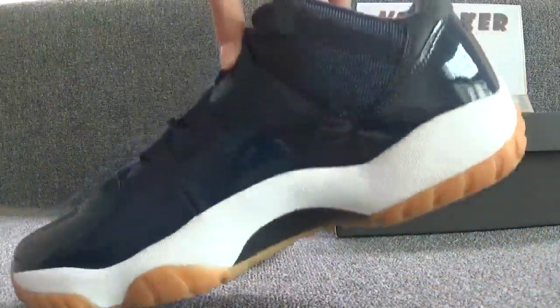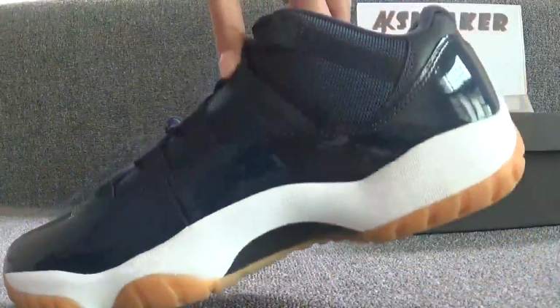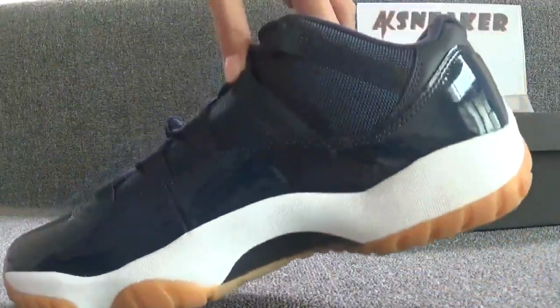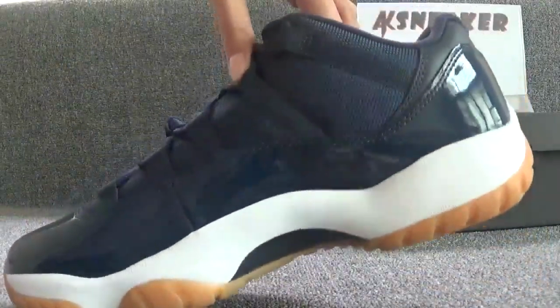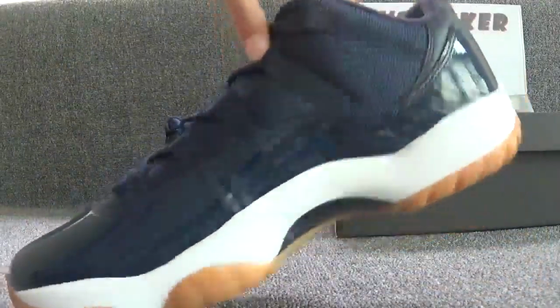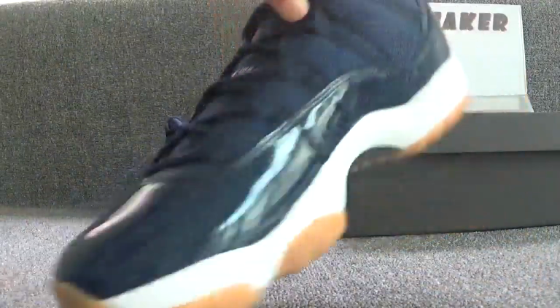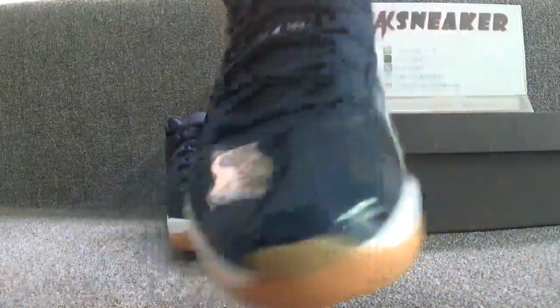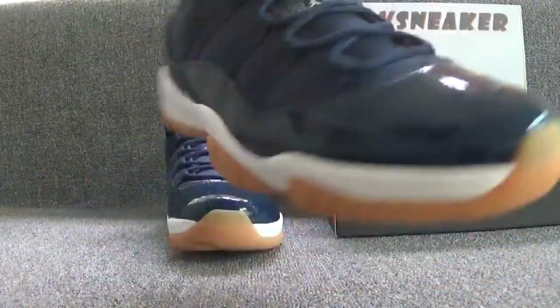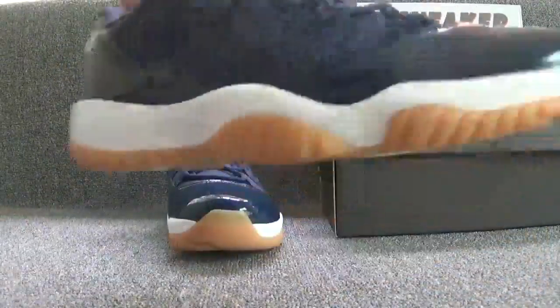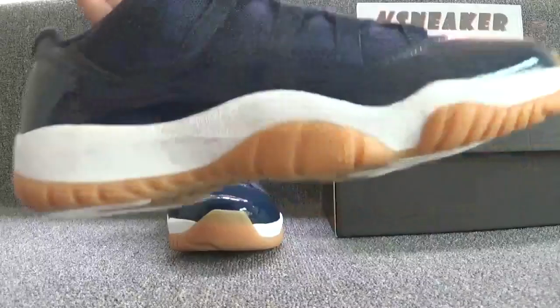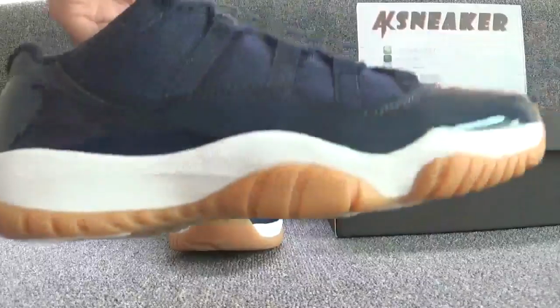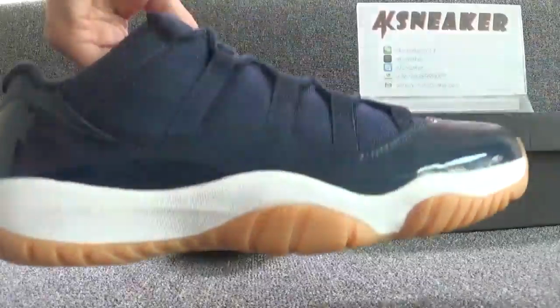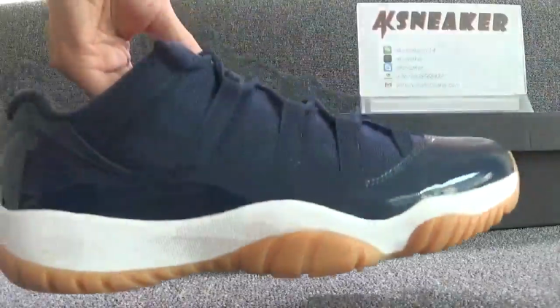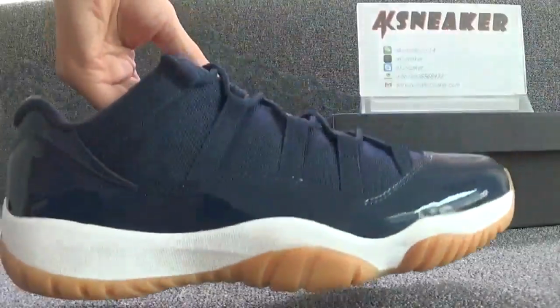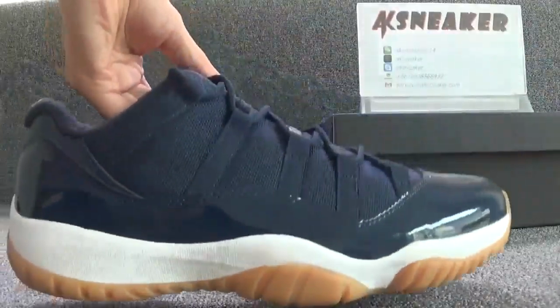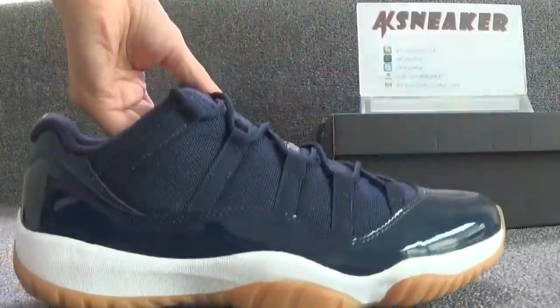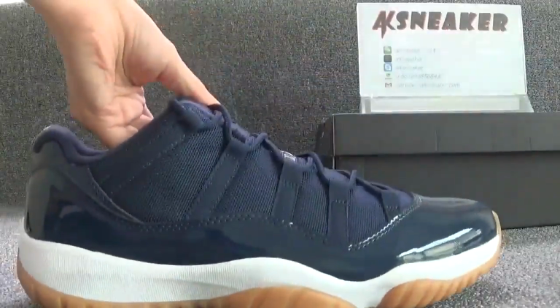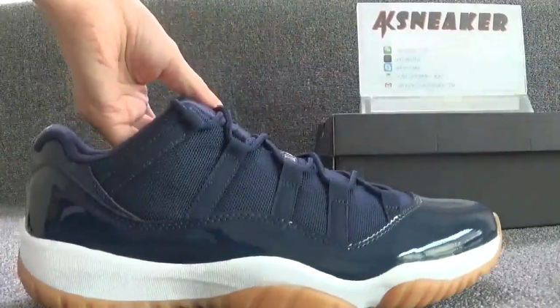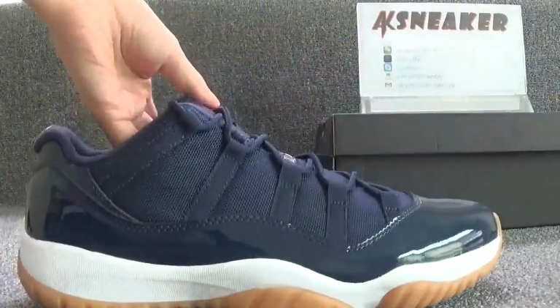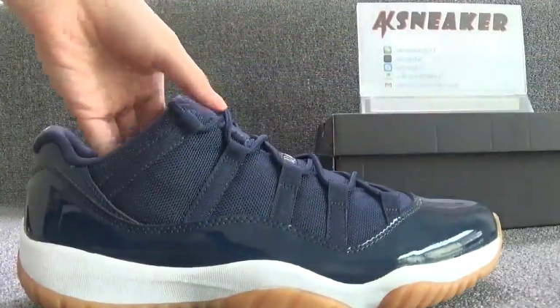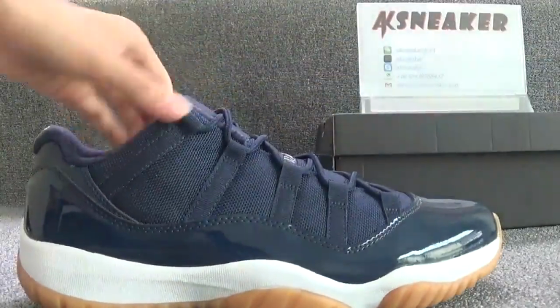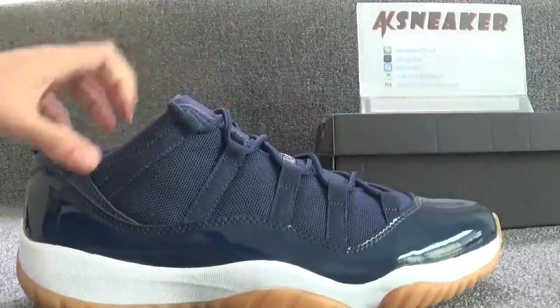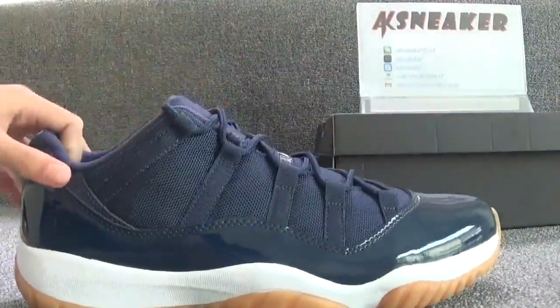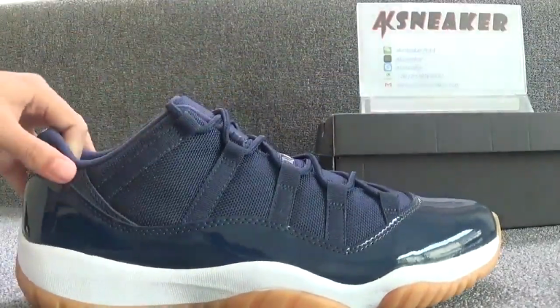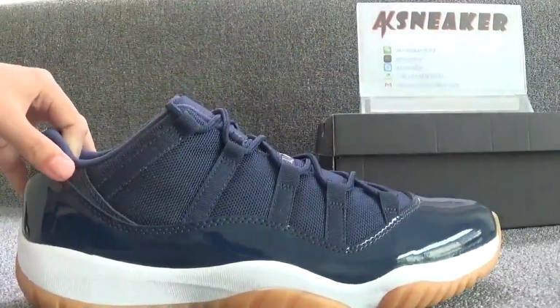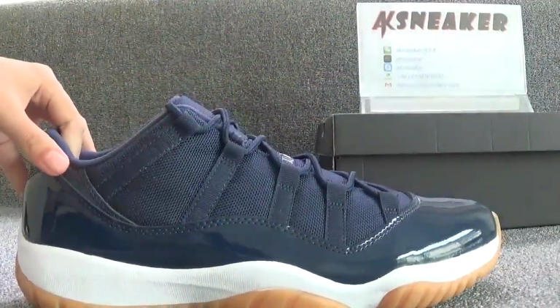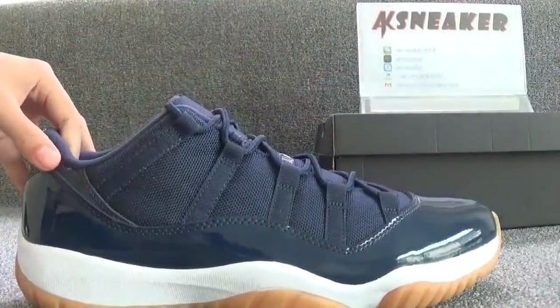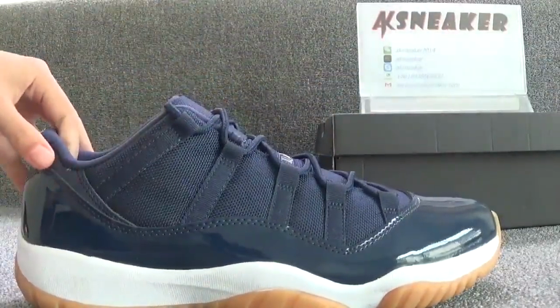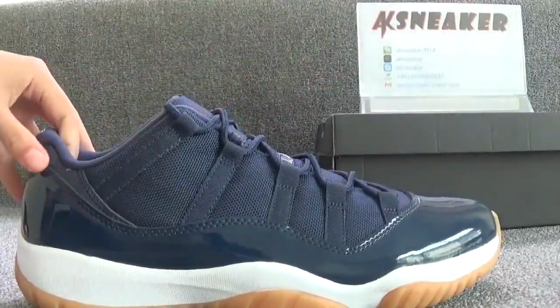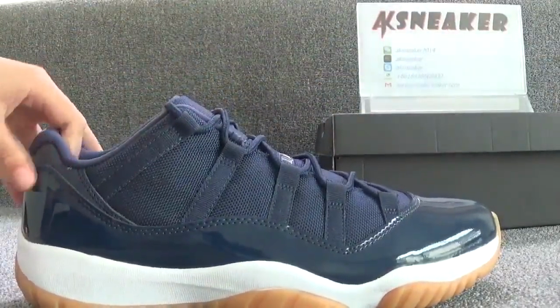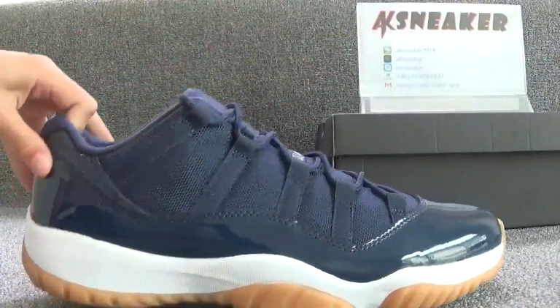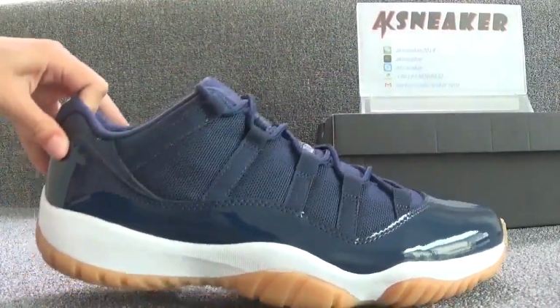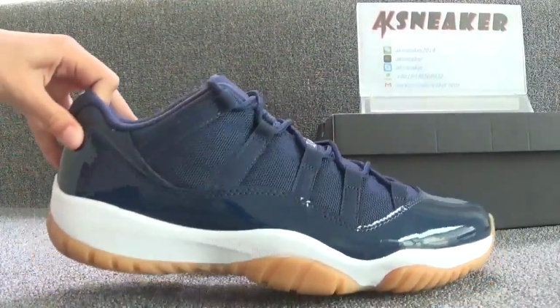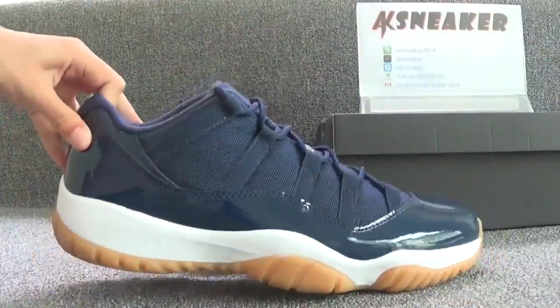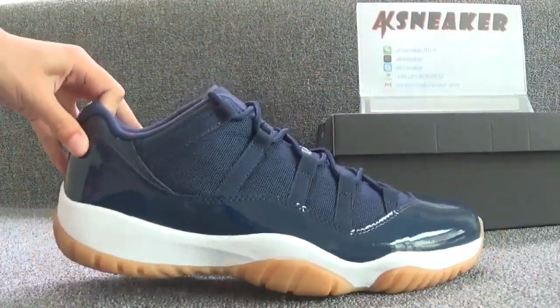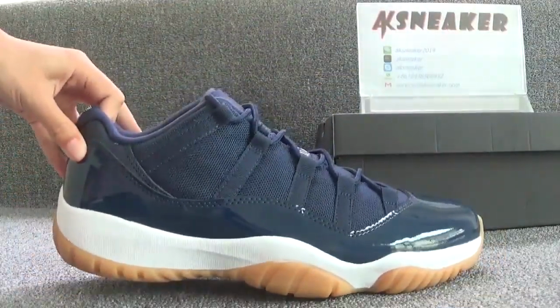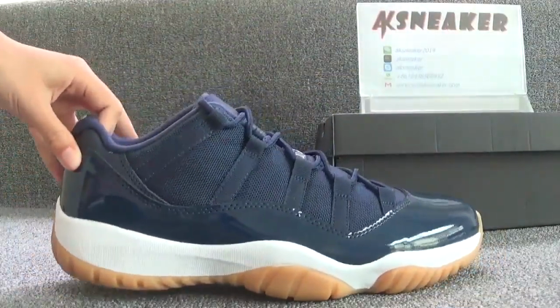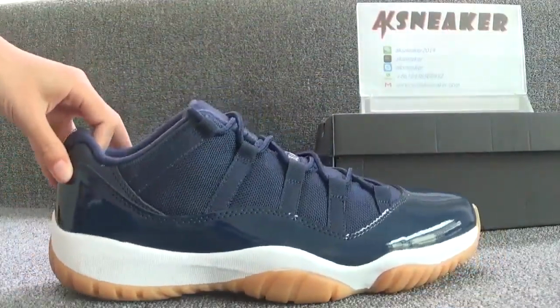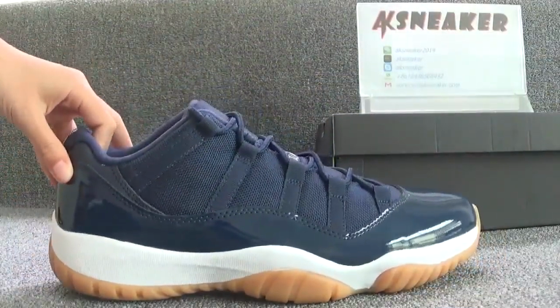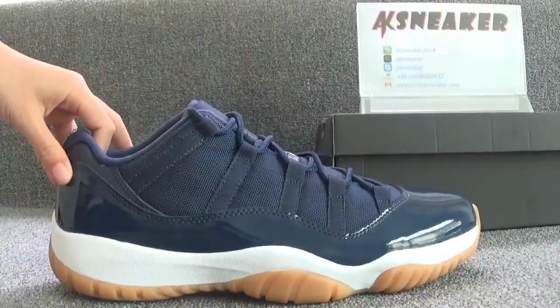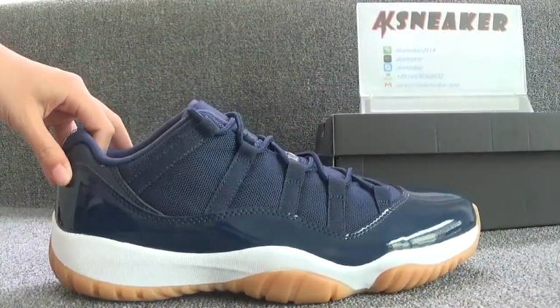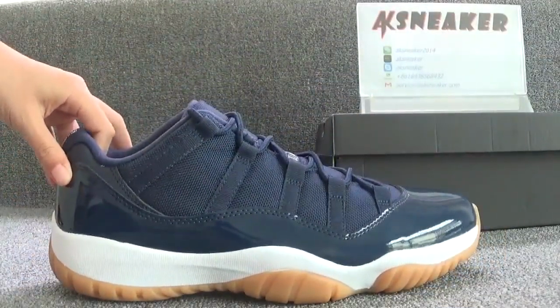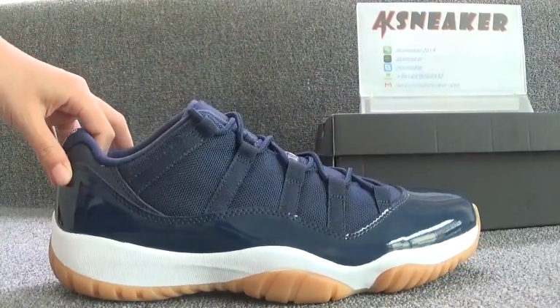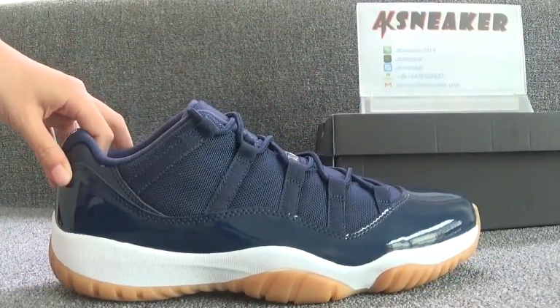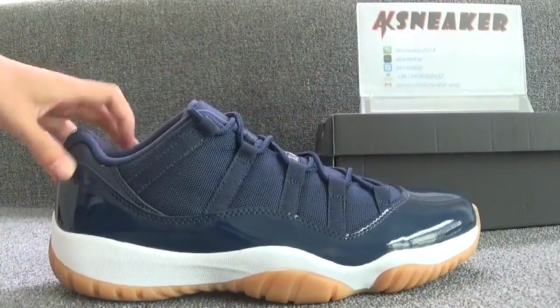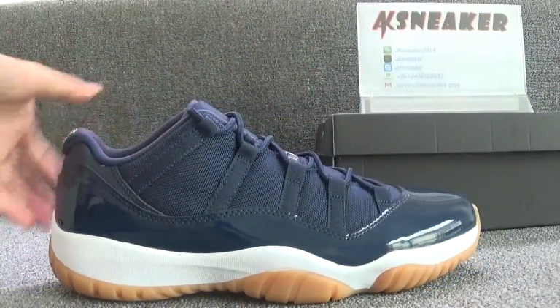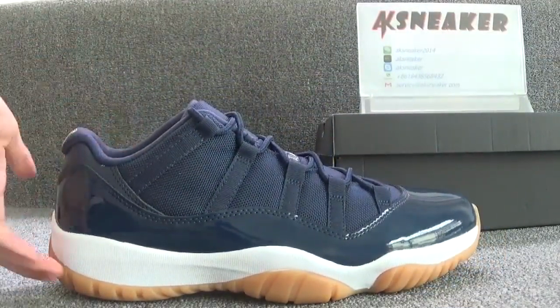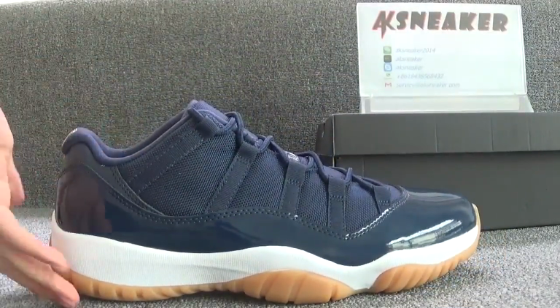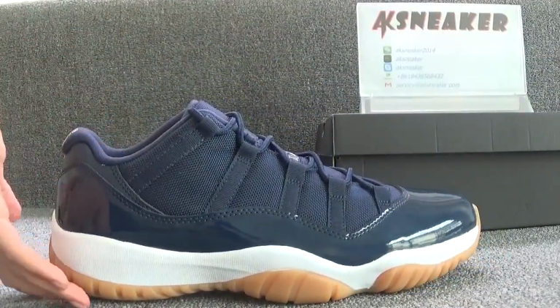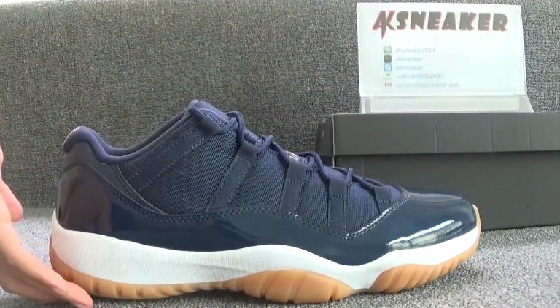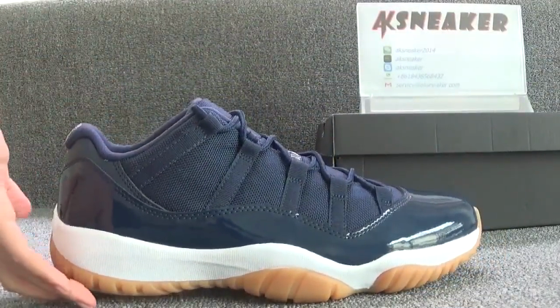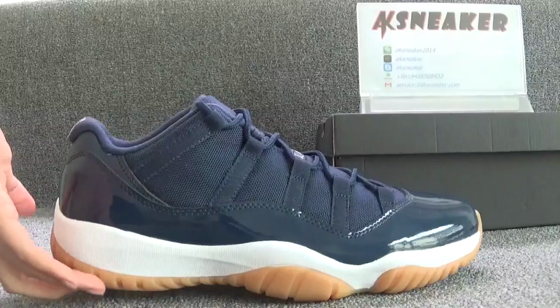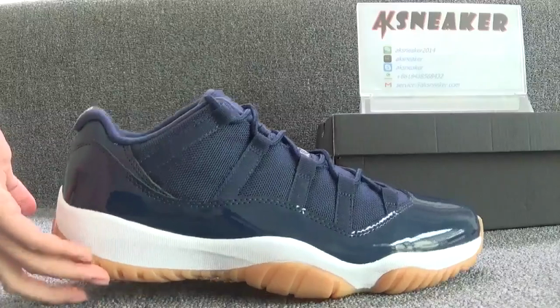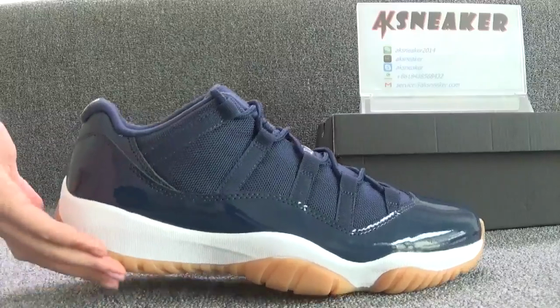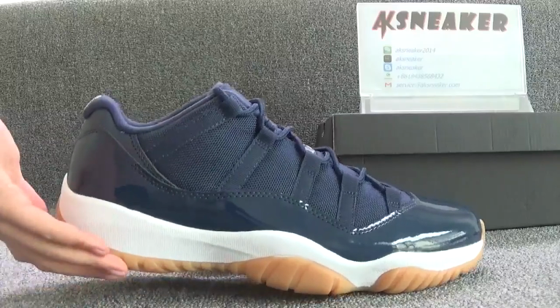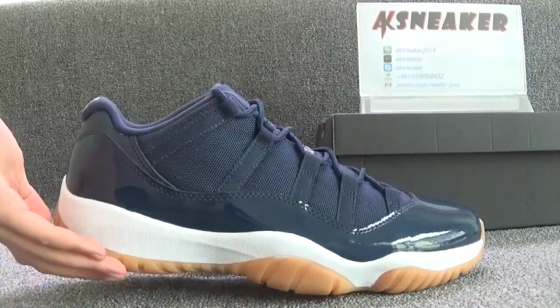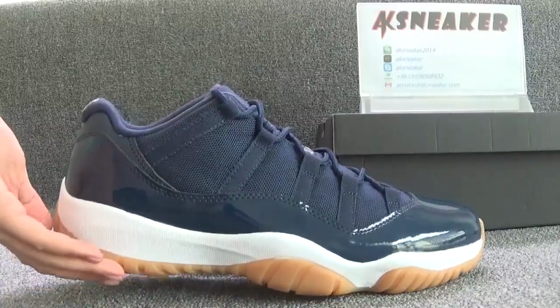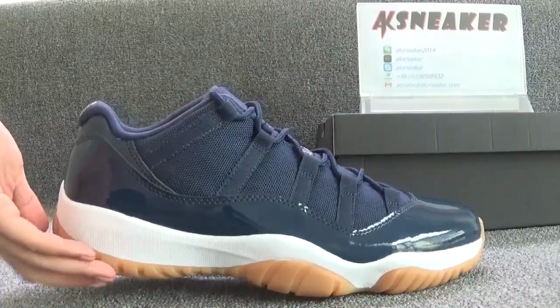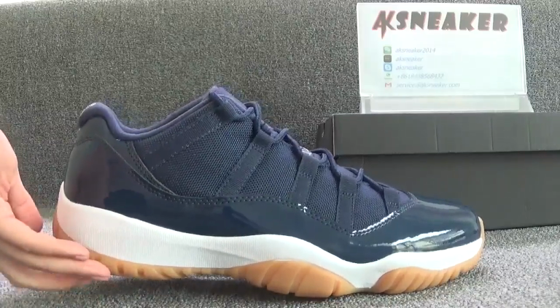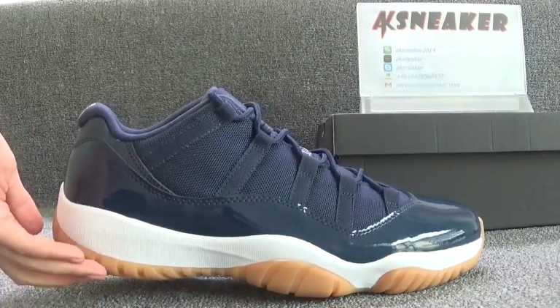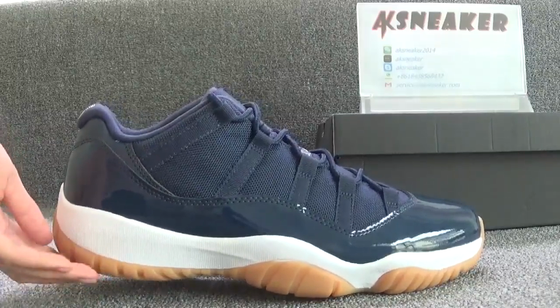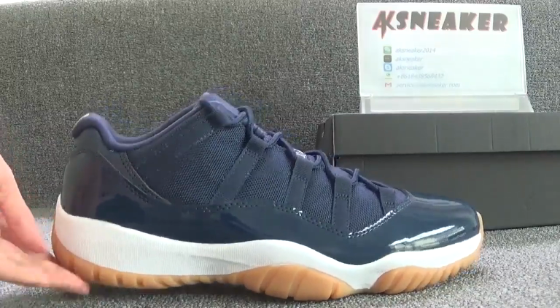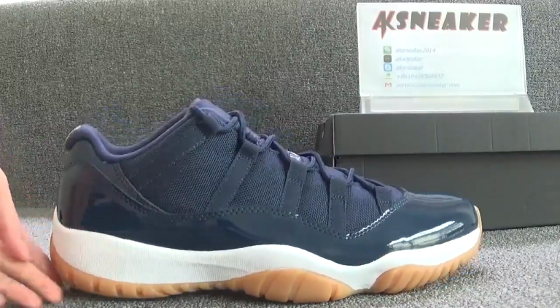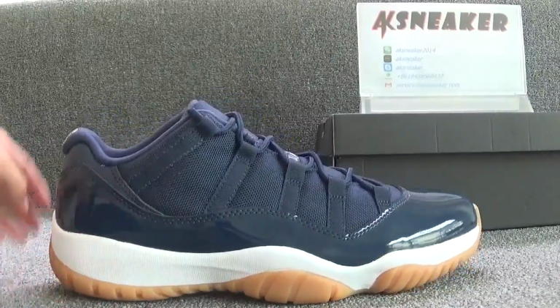Okay, let's check this side. You can see the yellow sole.